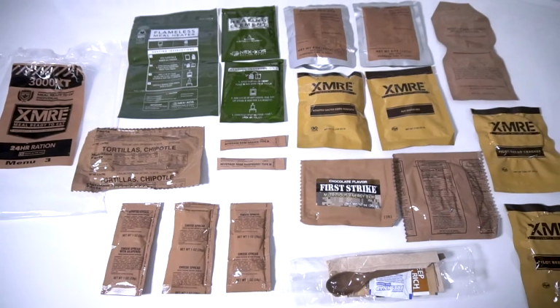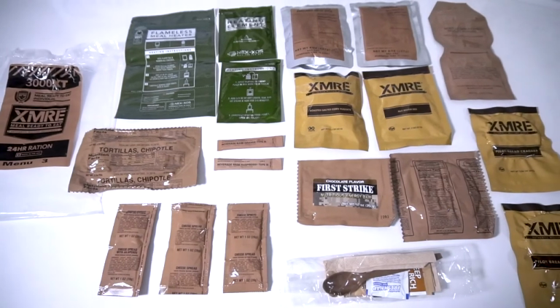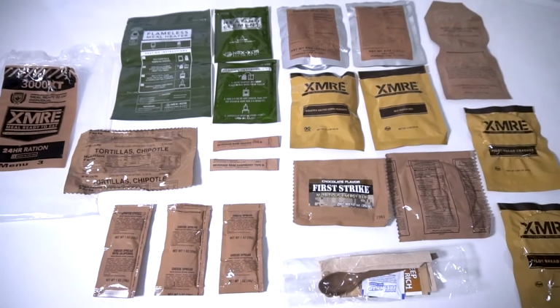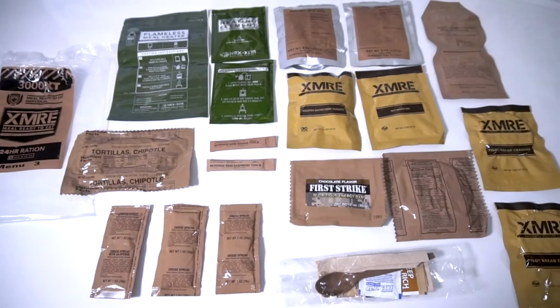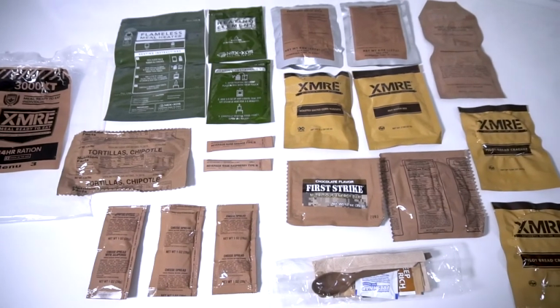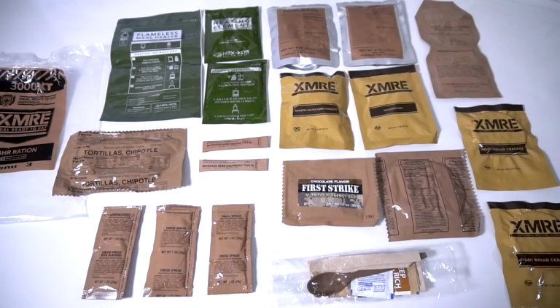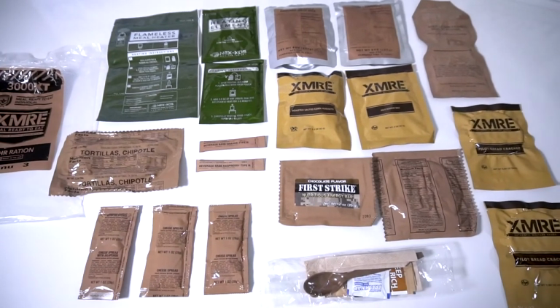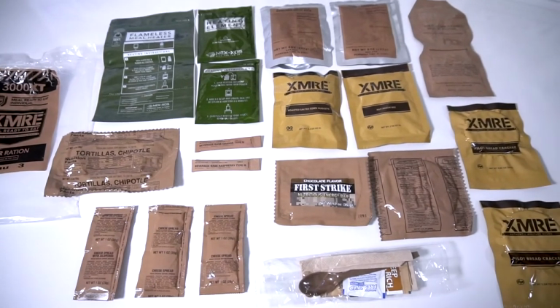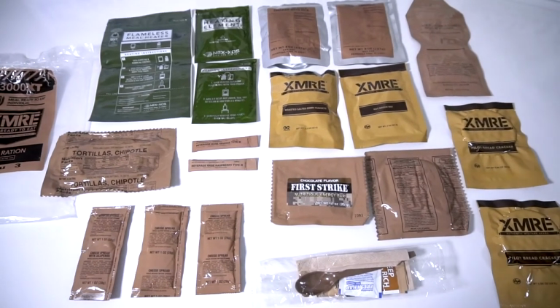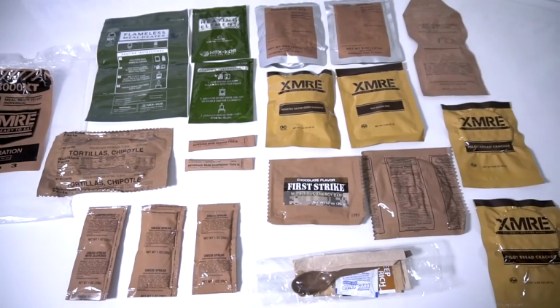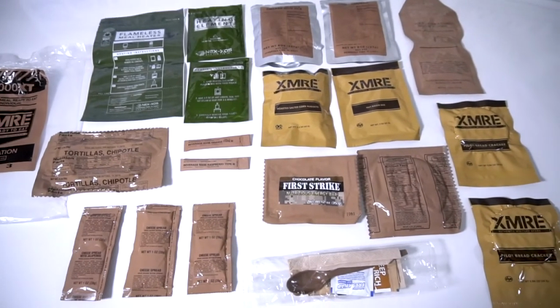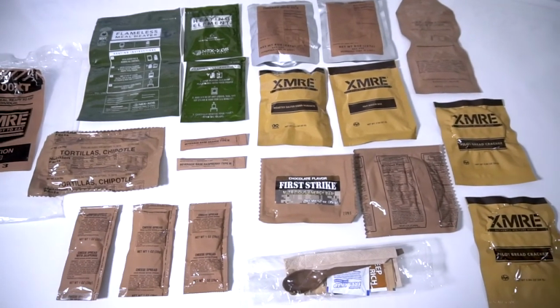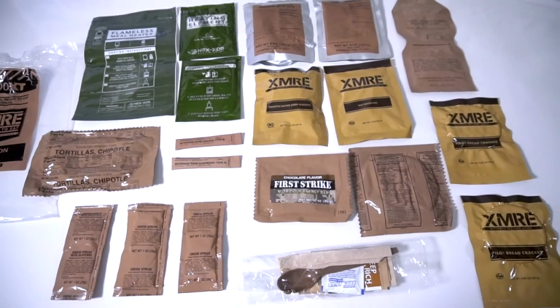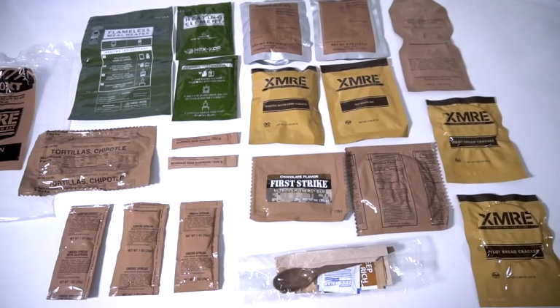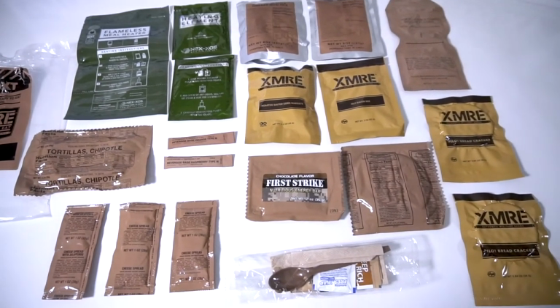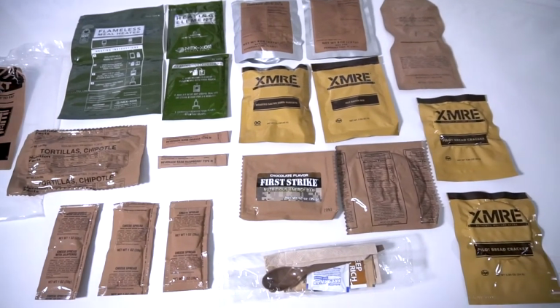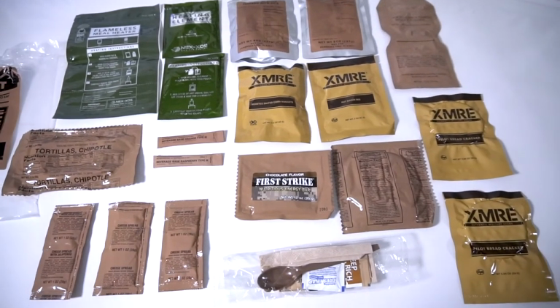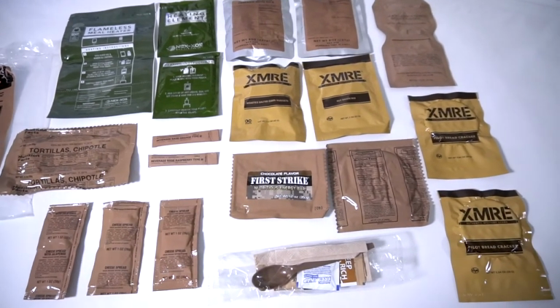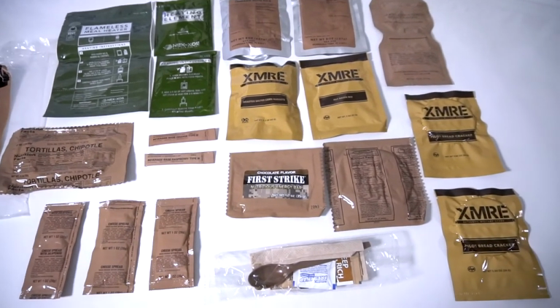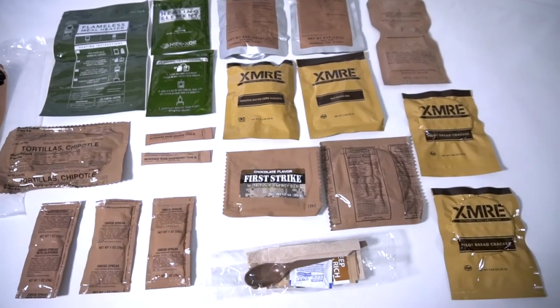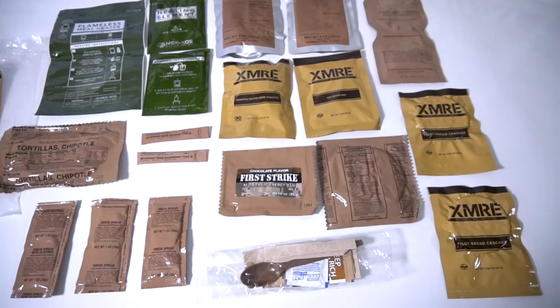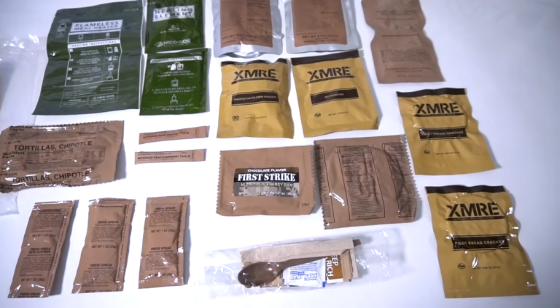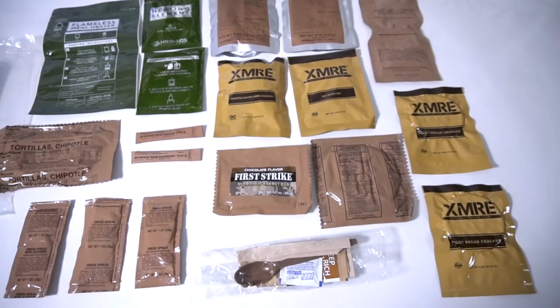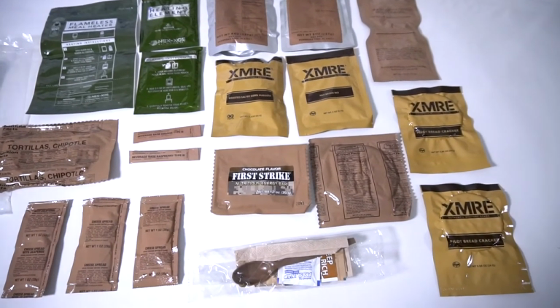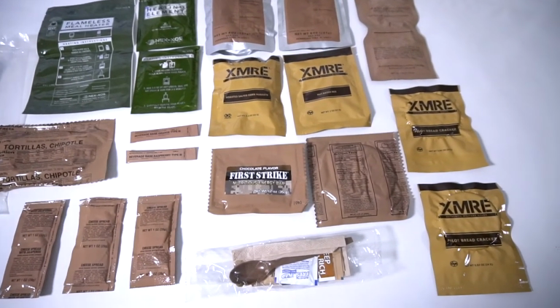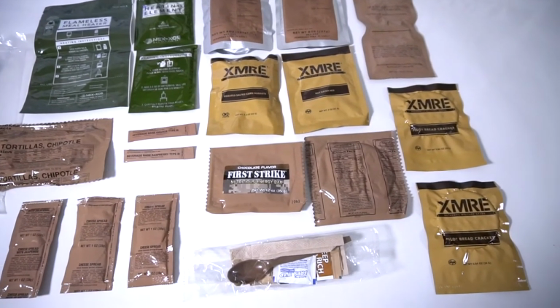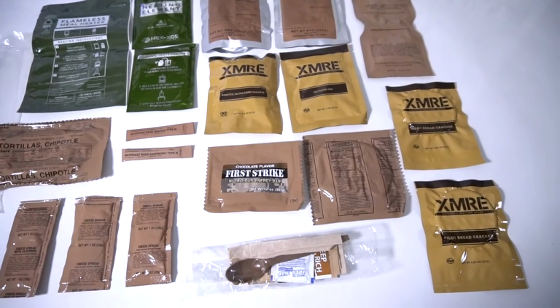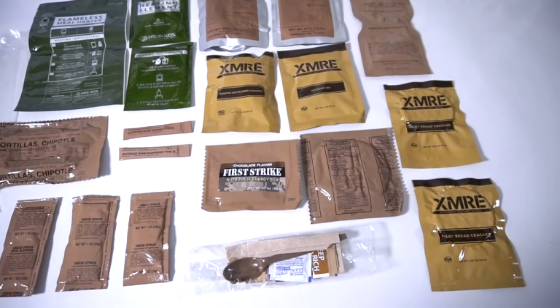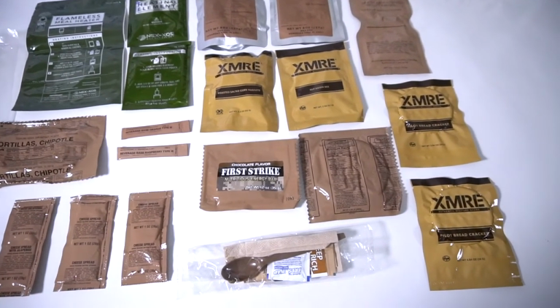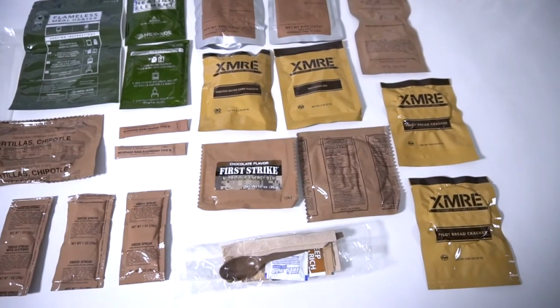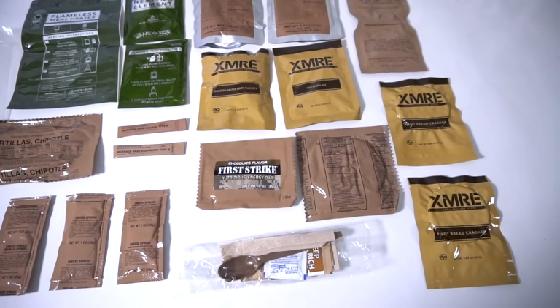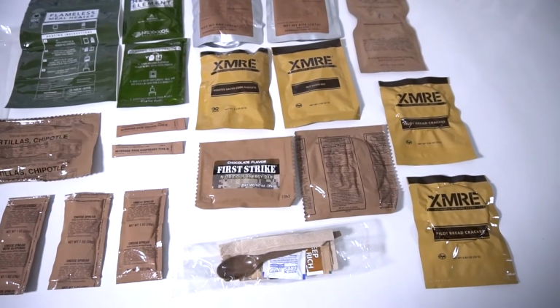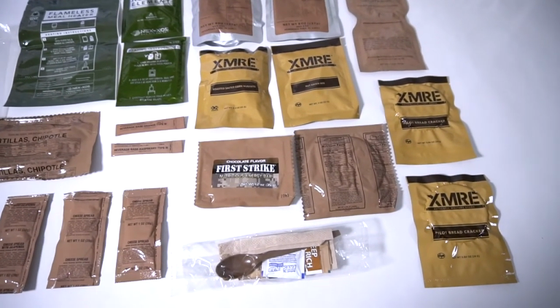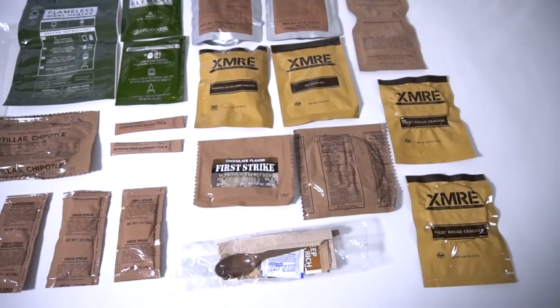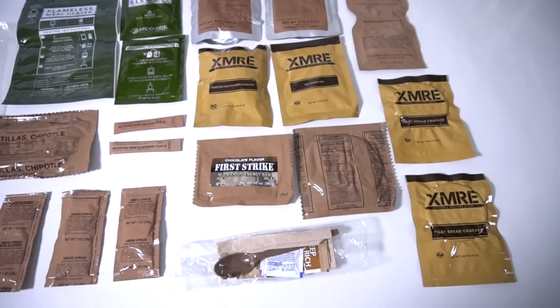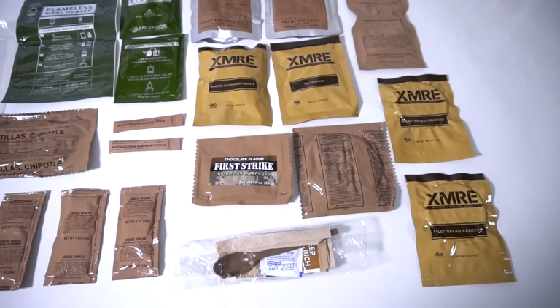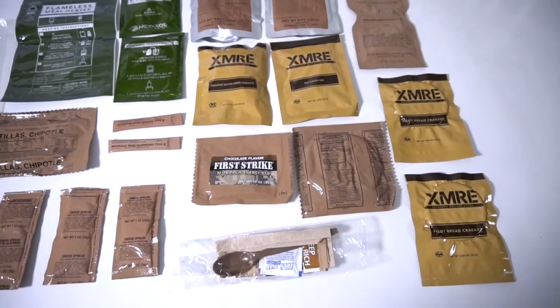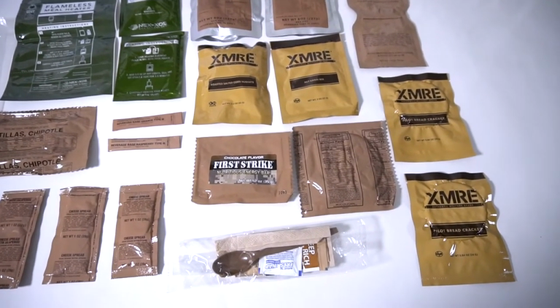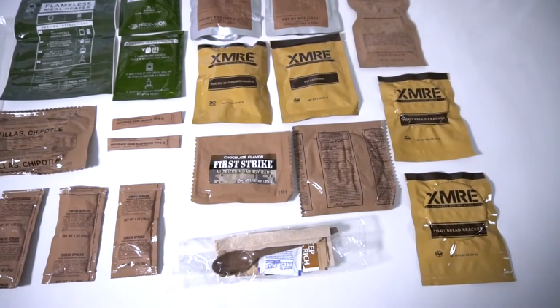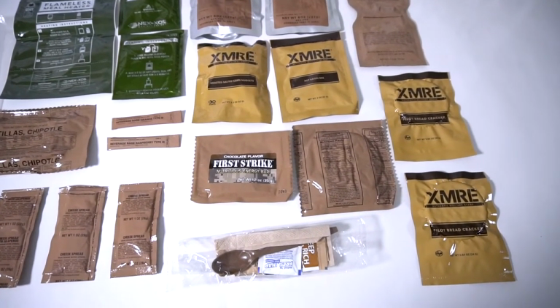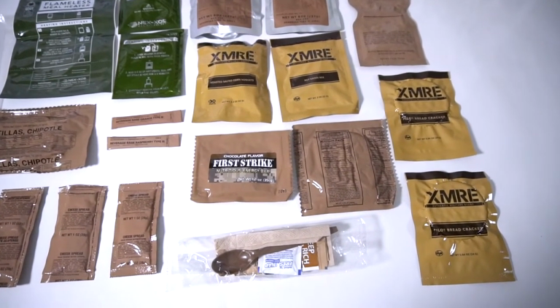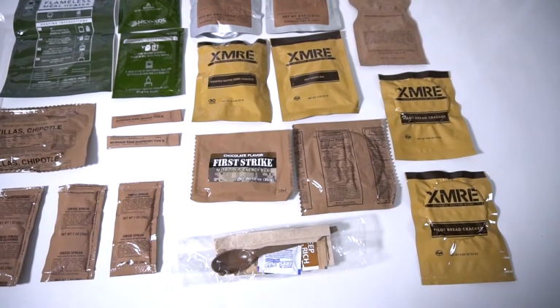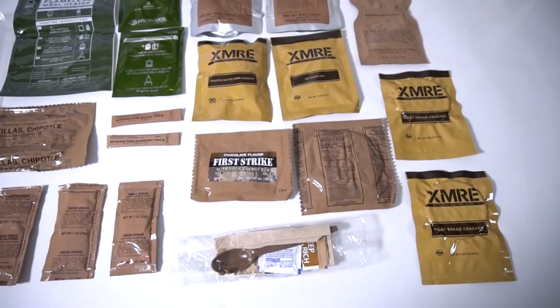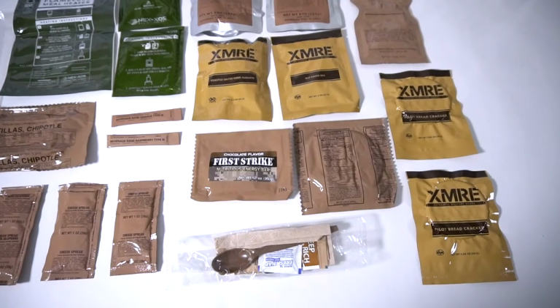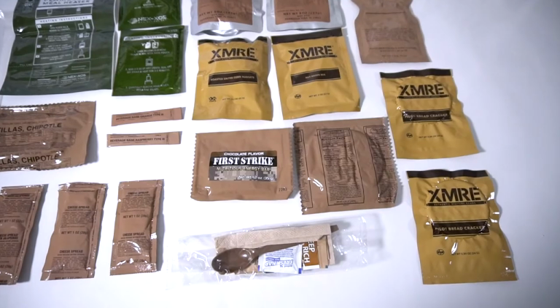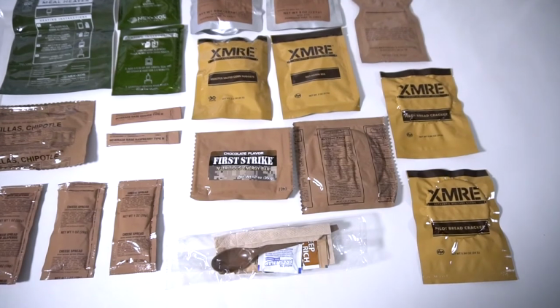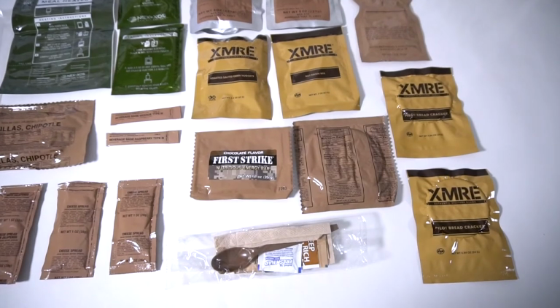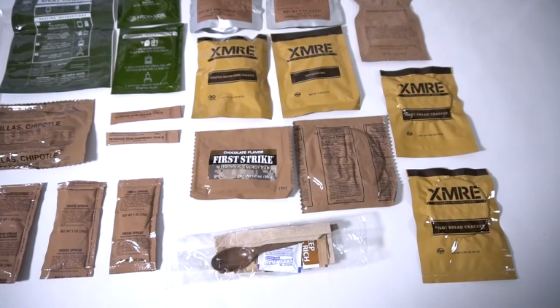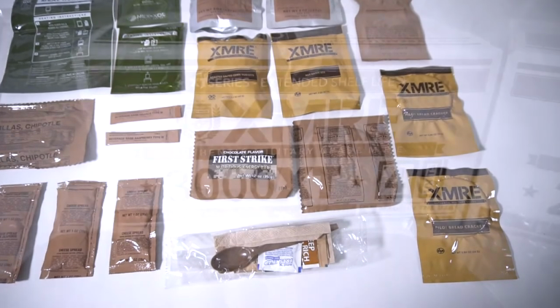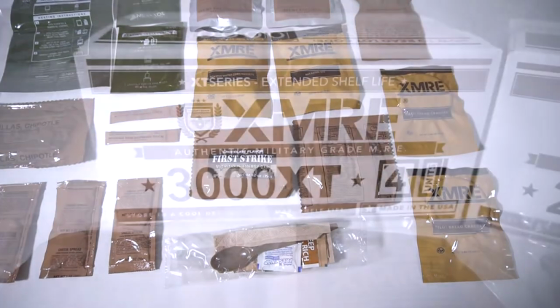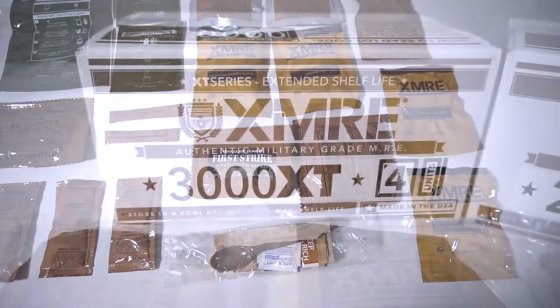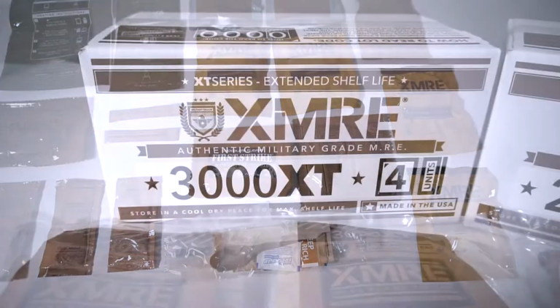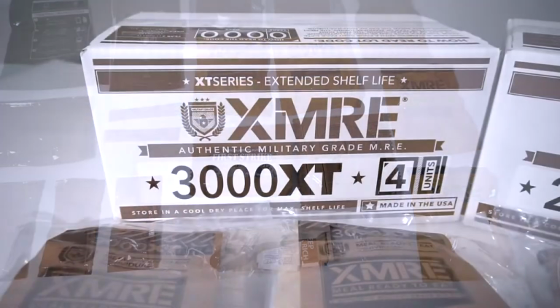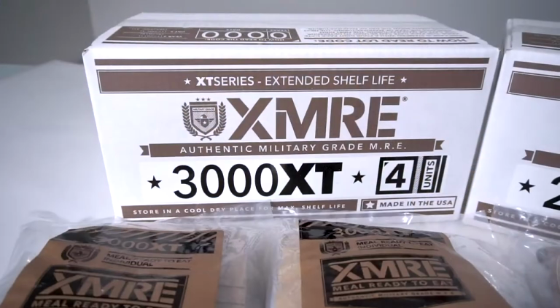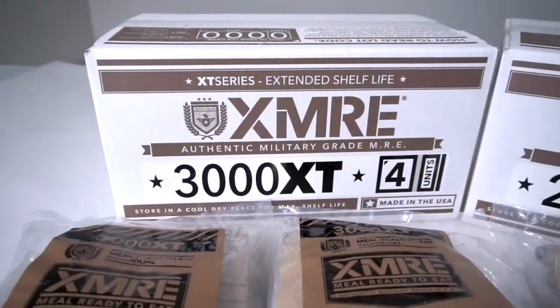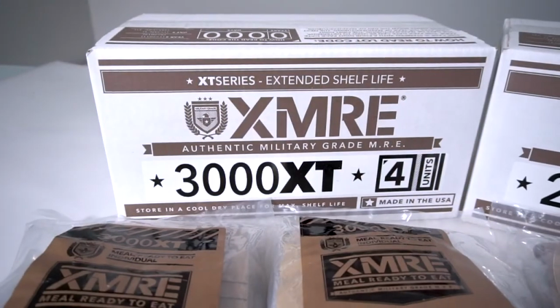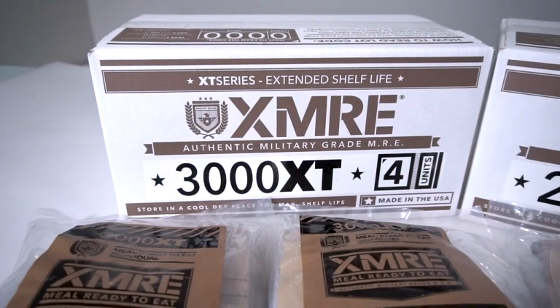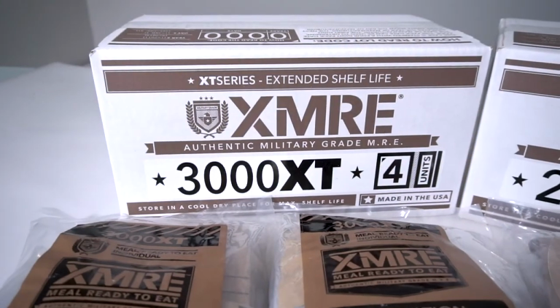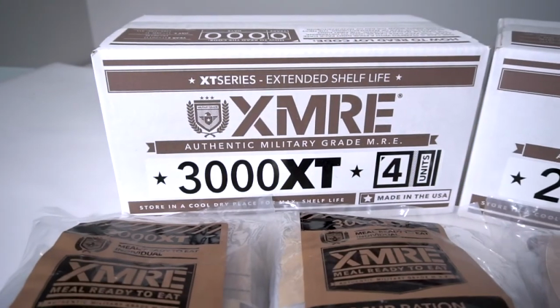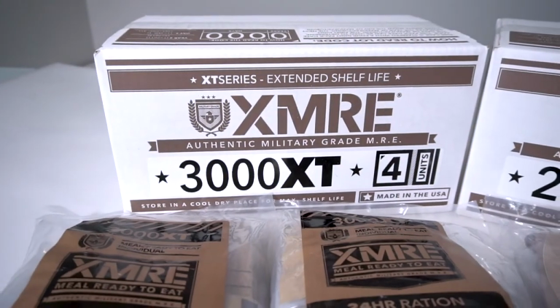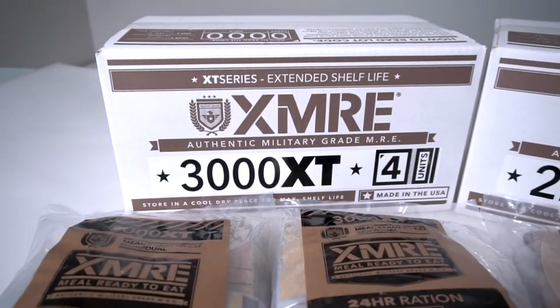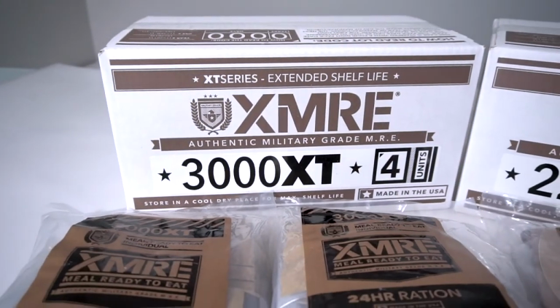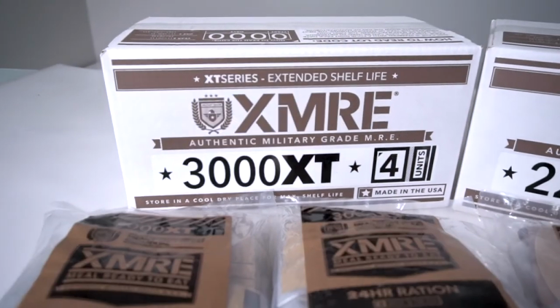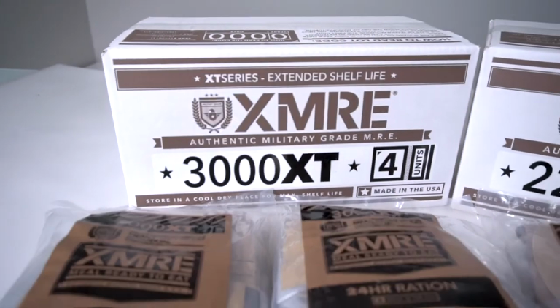XMRE's 24-hour rations are shelf-stable and have an extended shelf life for up to five years, depending on storage conditions.